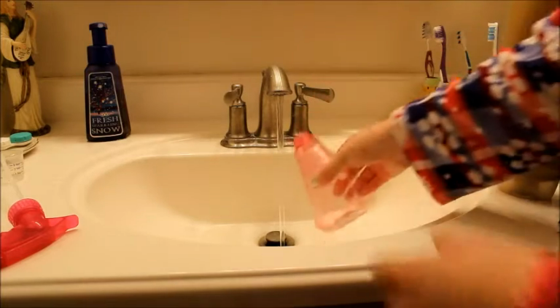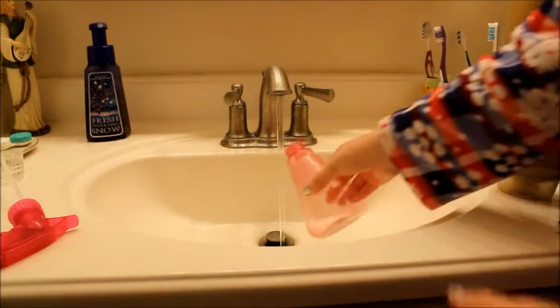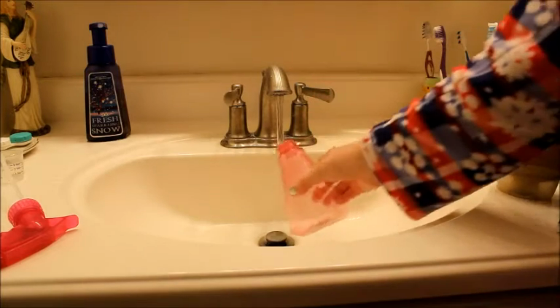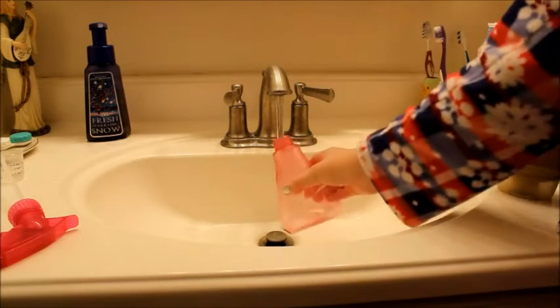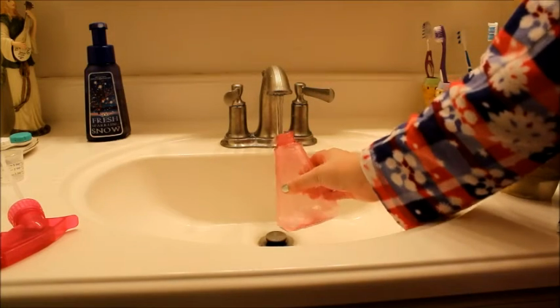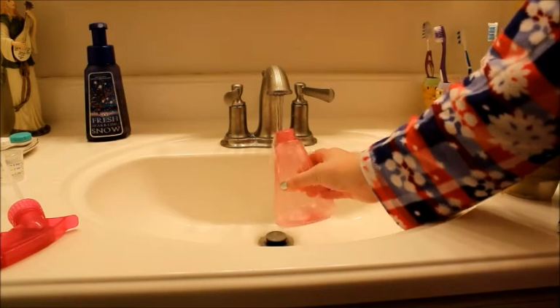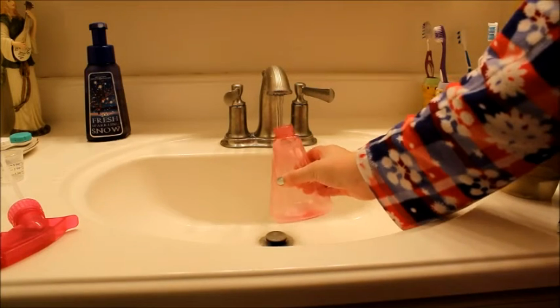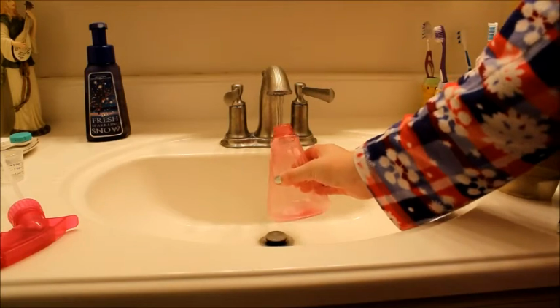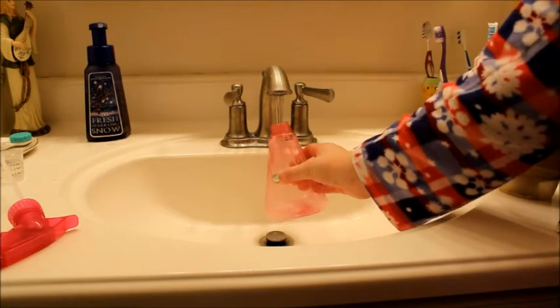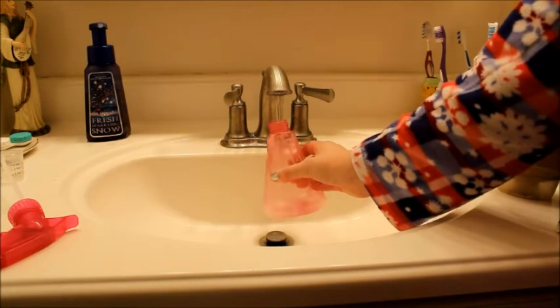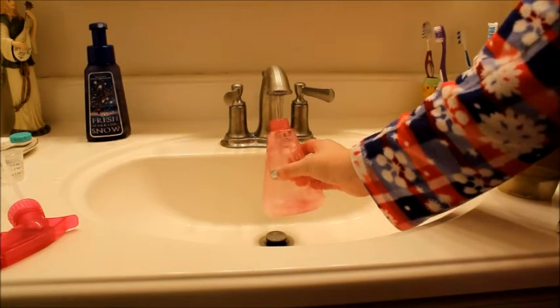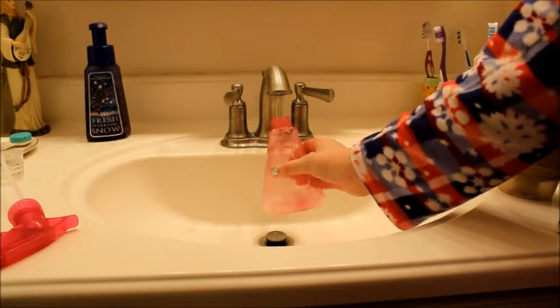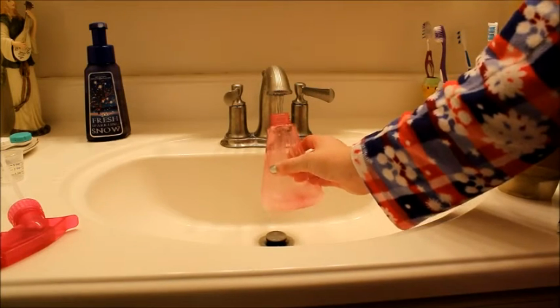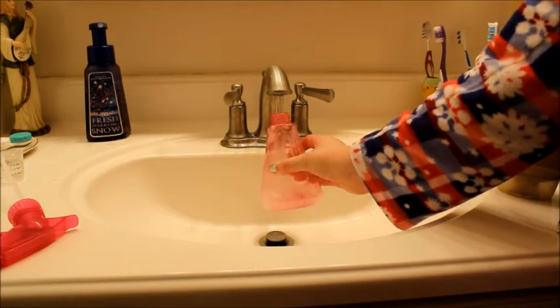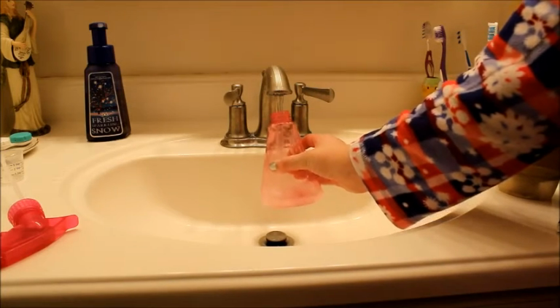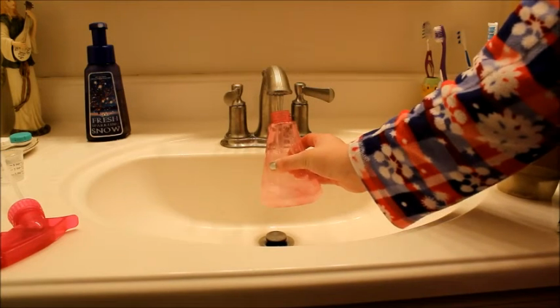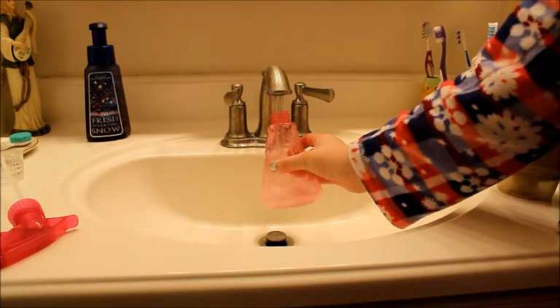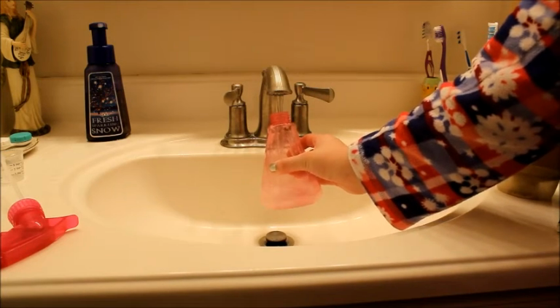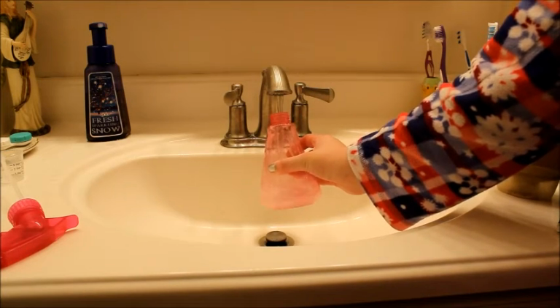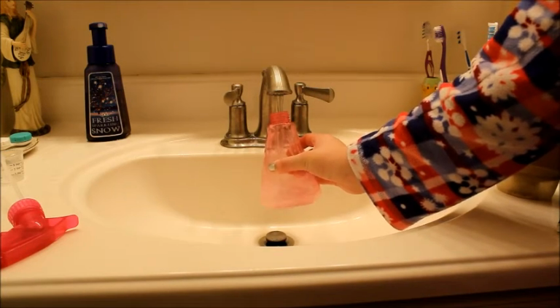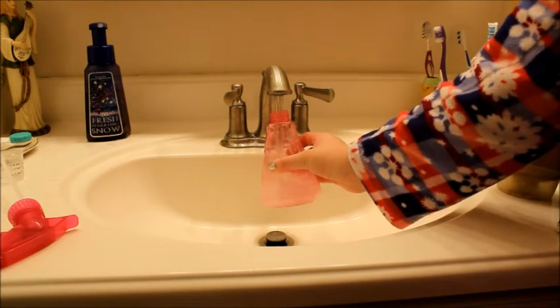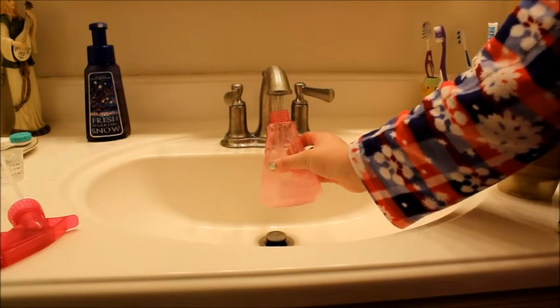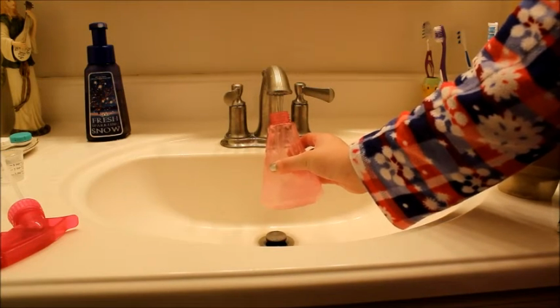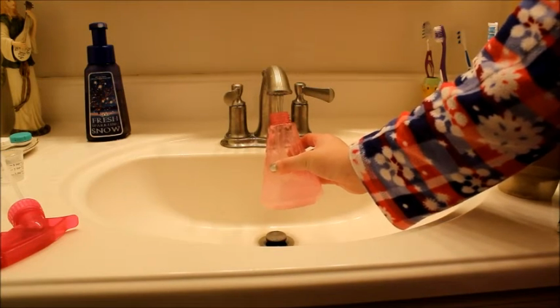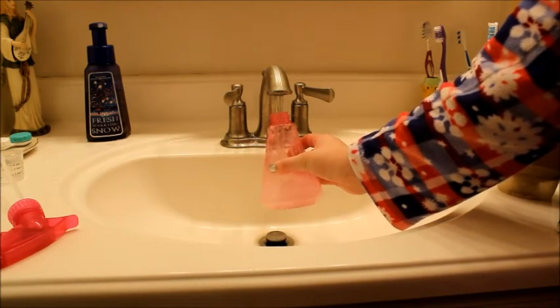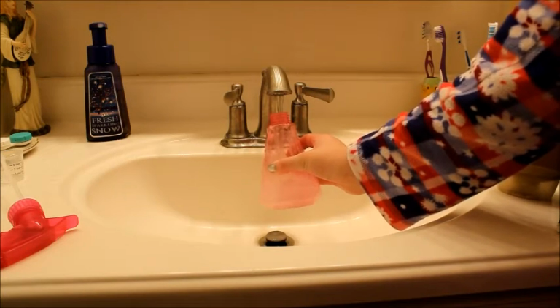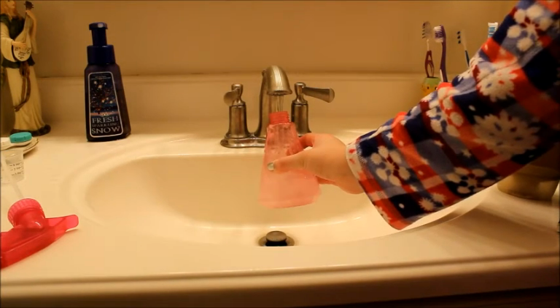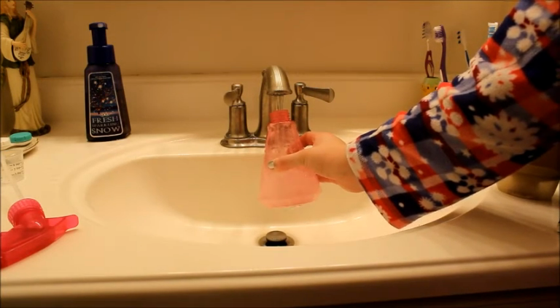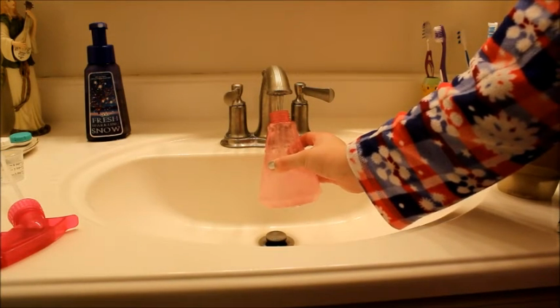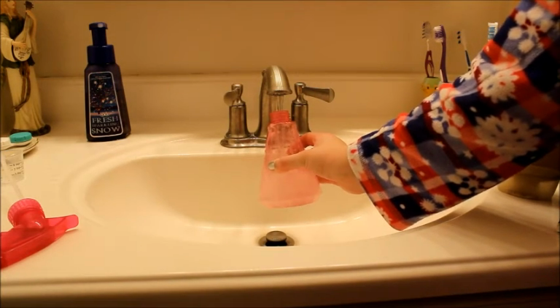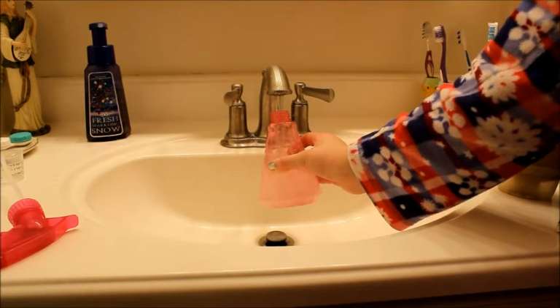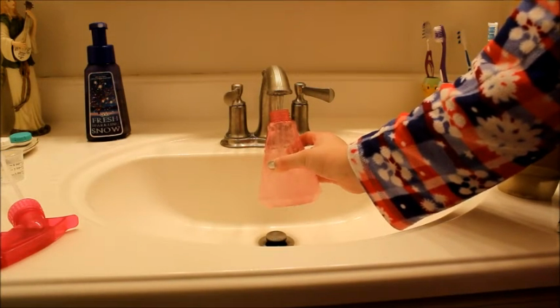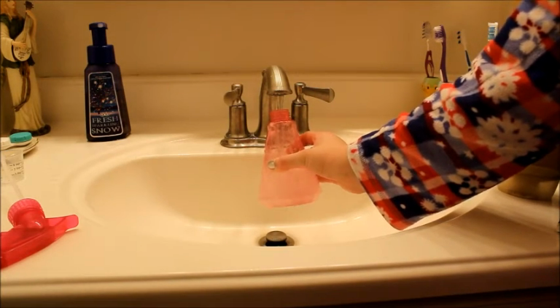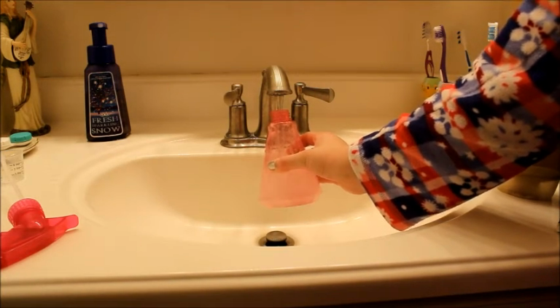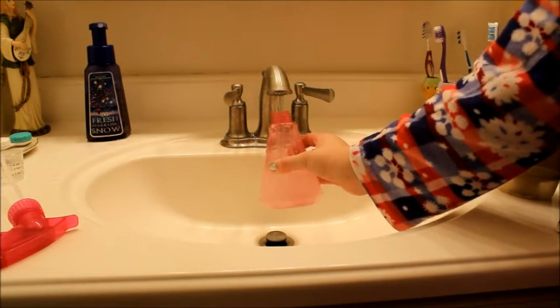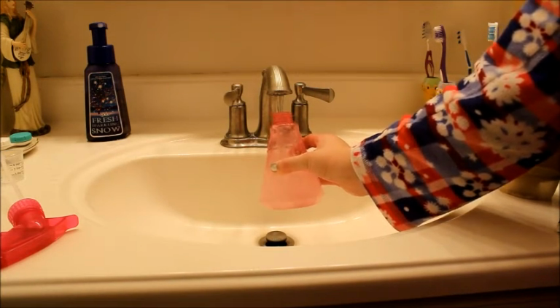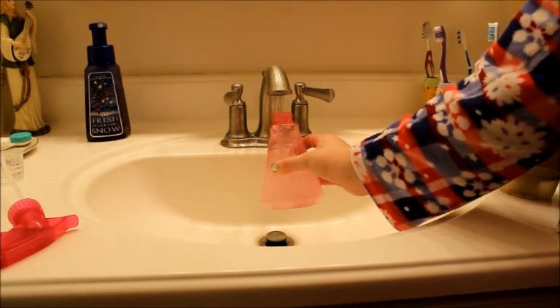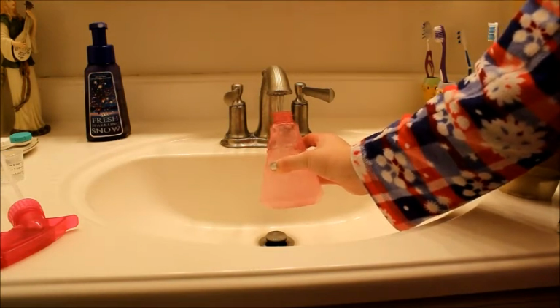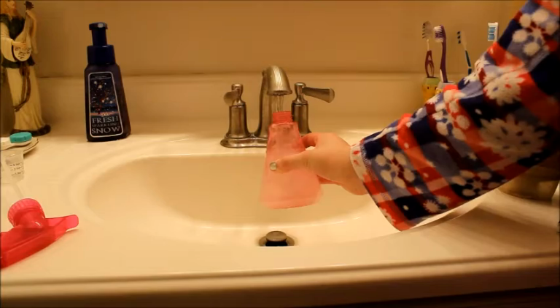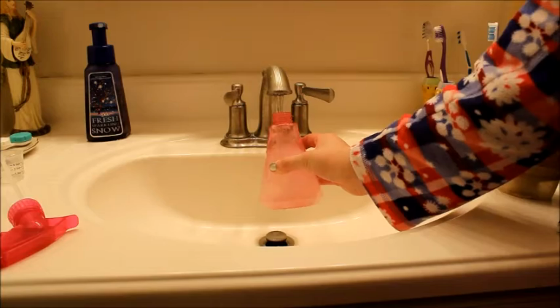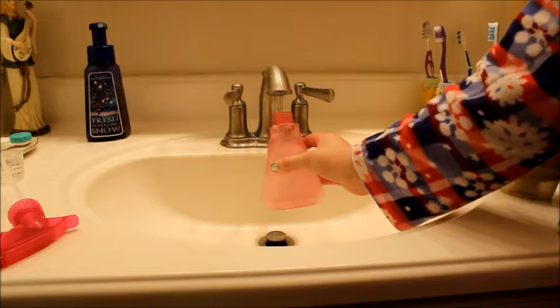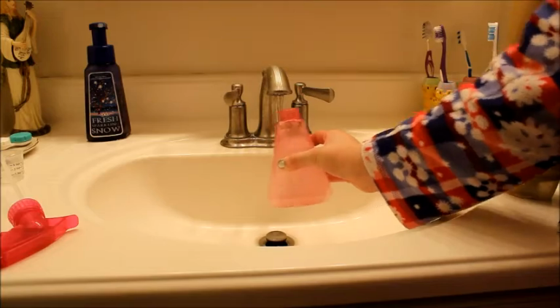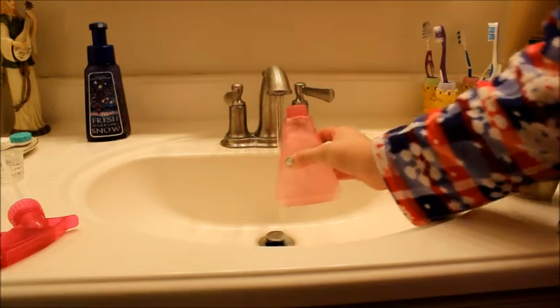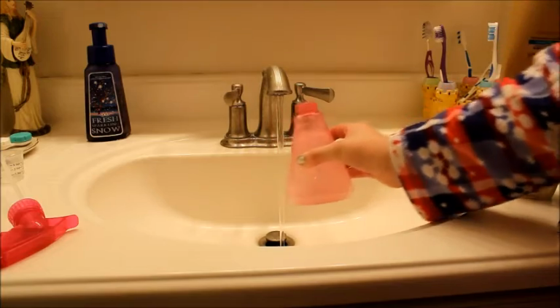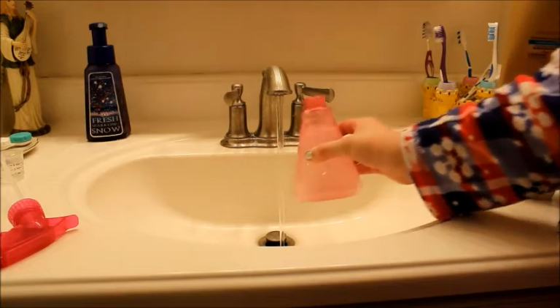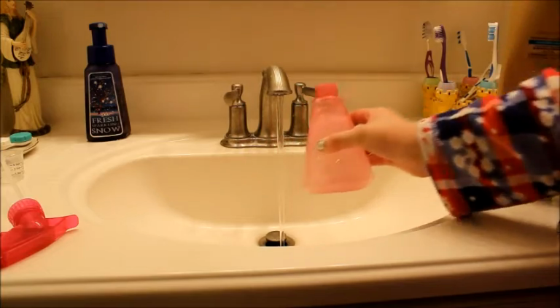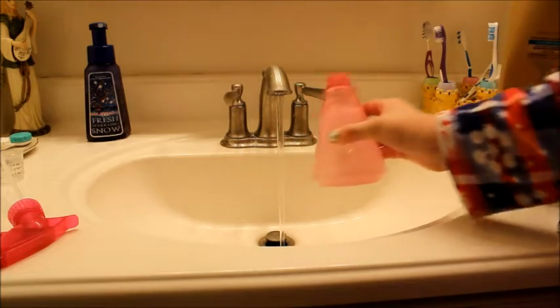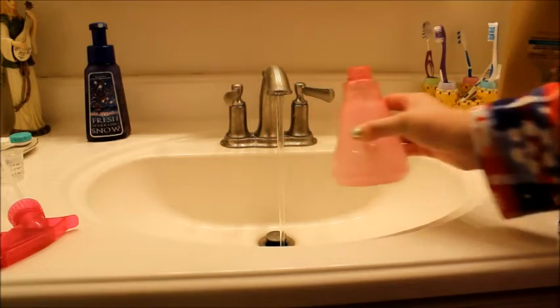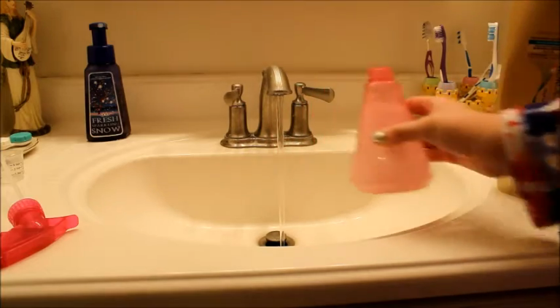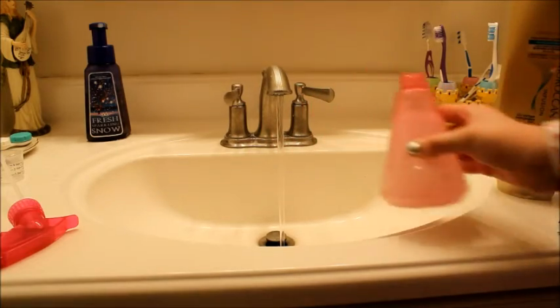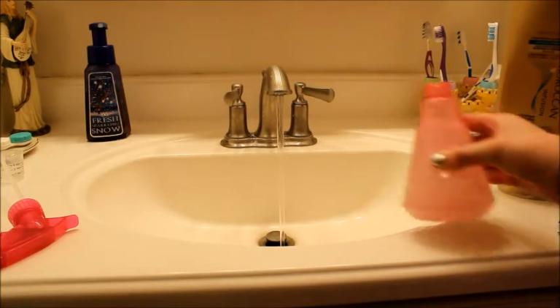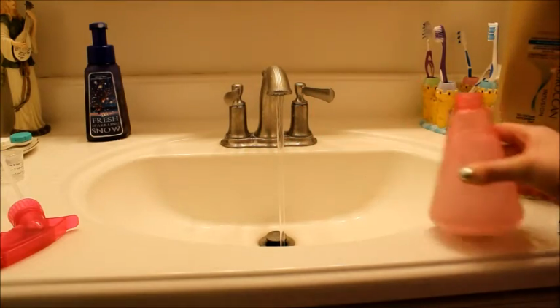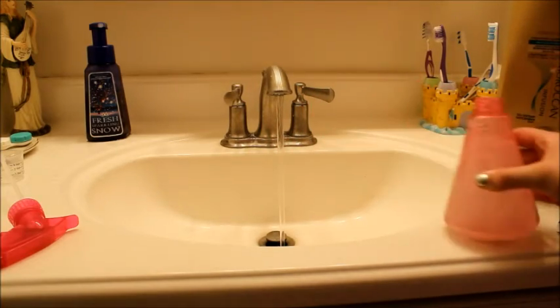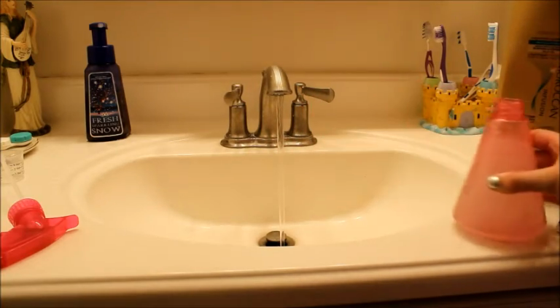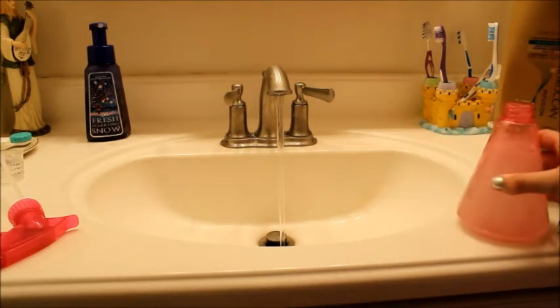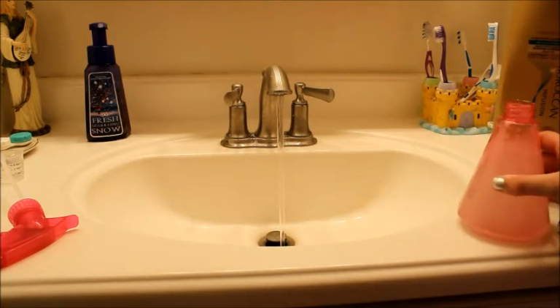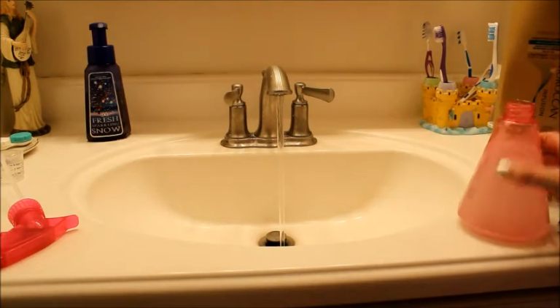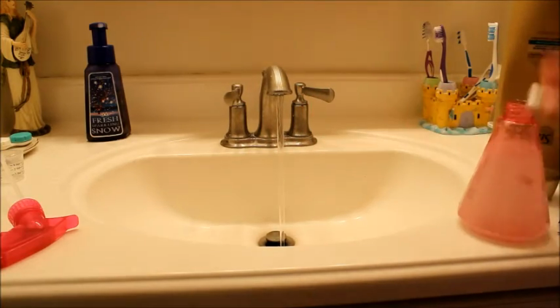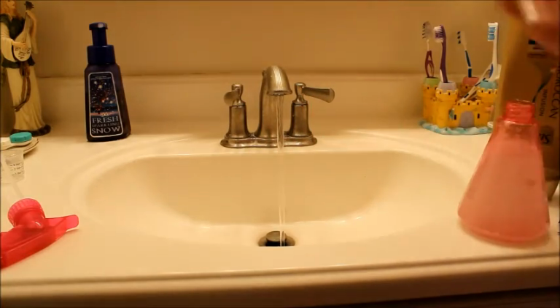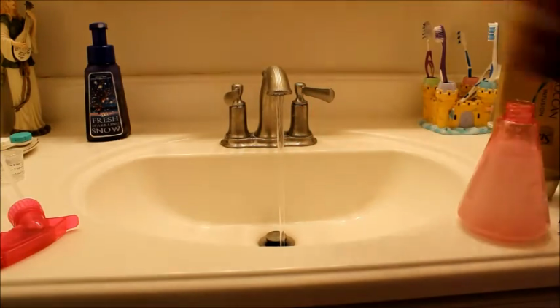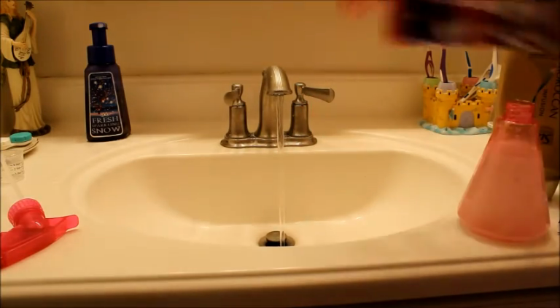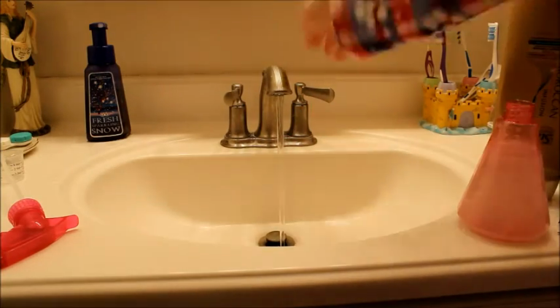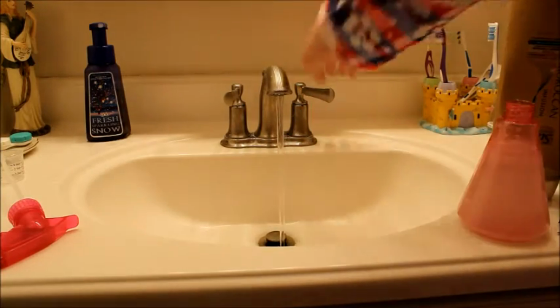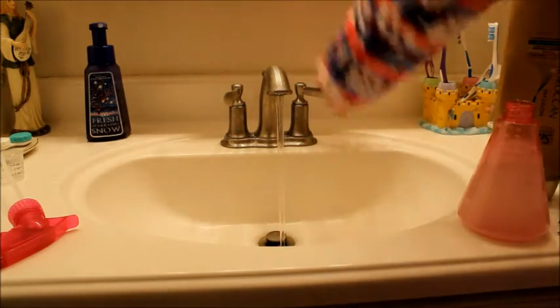Next, you're just going to put in some water into the spray bottle, and mix it all together, and you are finished. Really easy and simple to do.